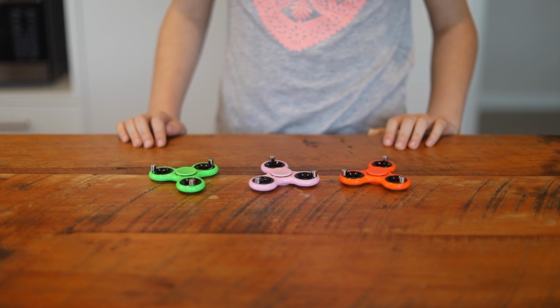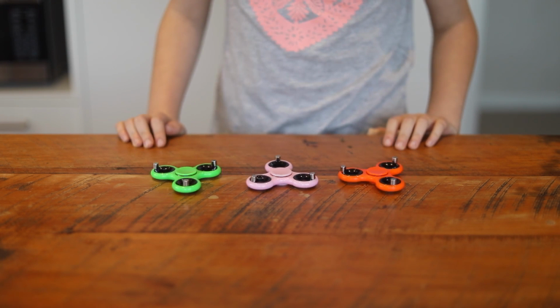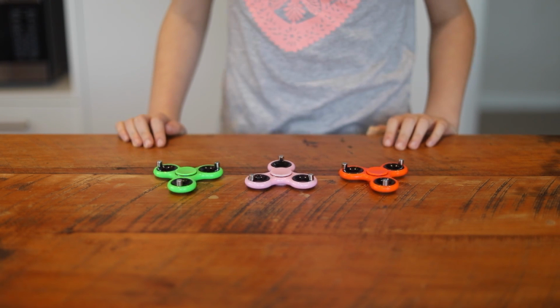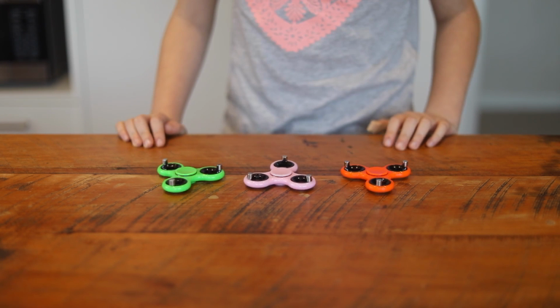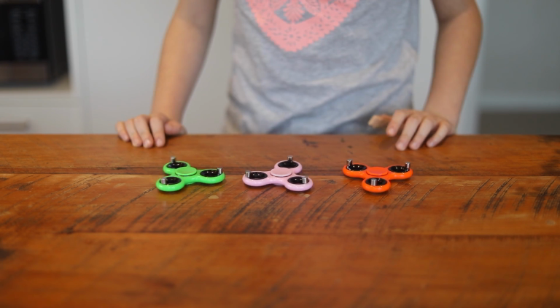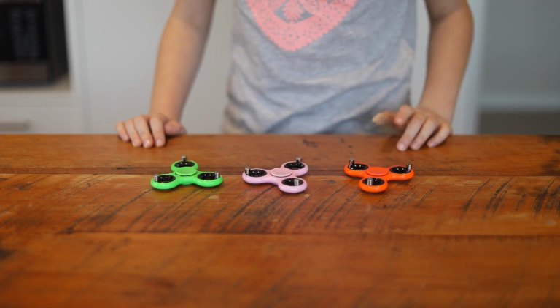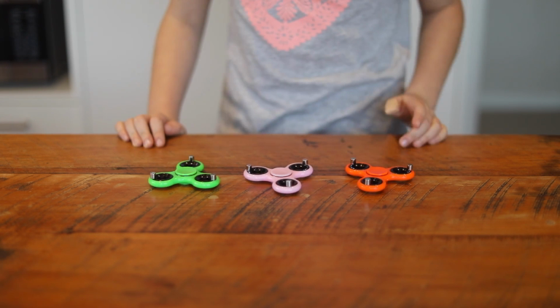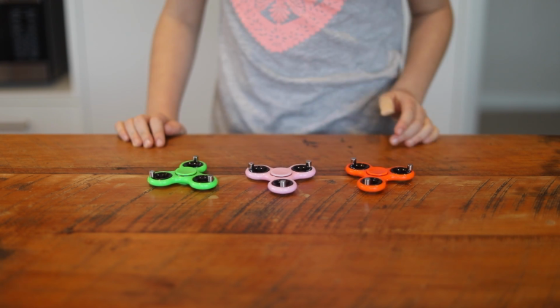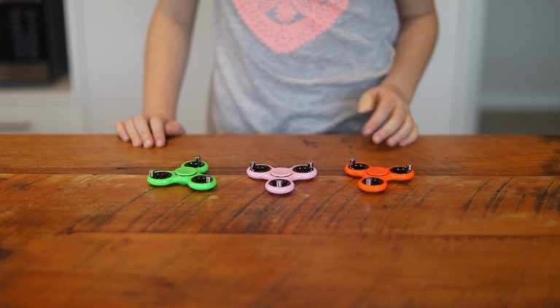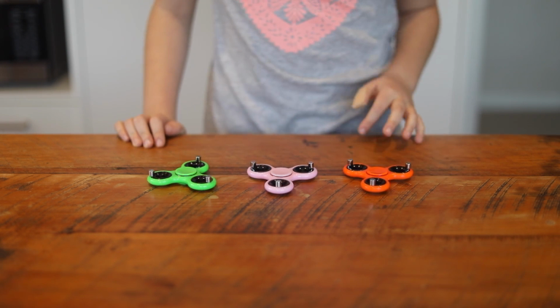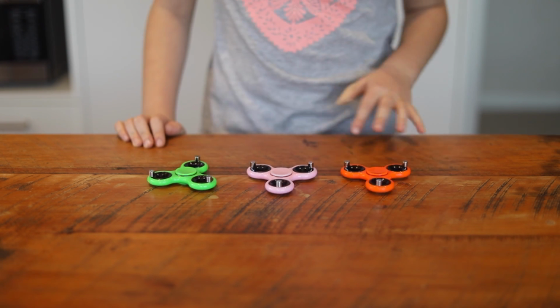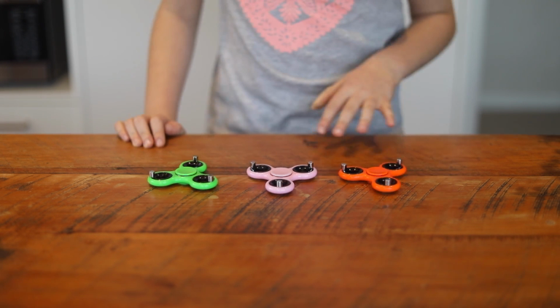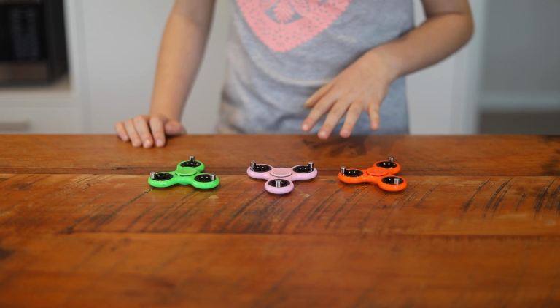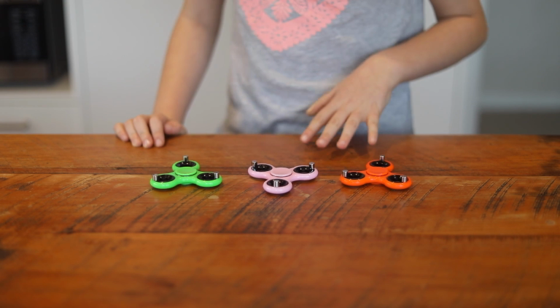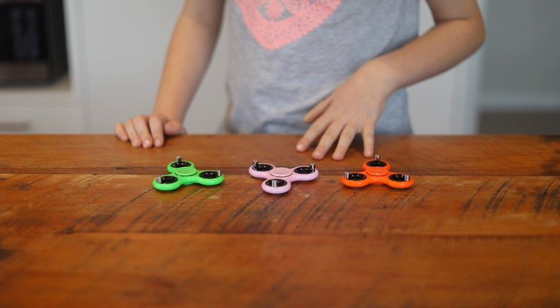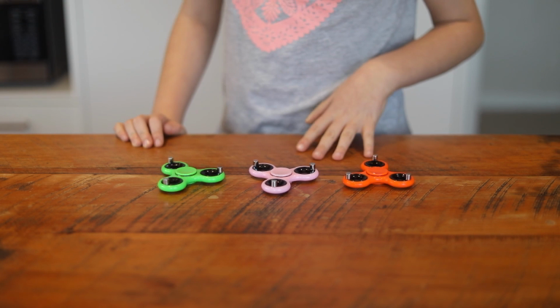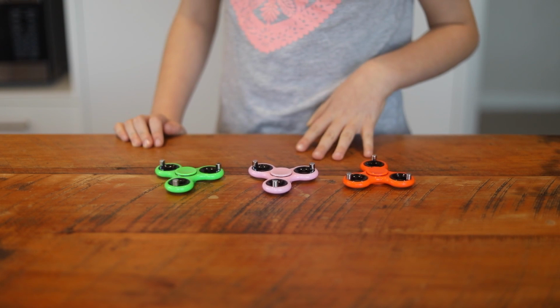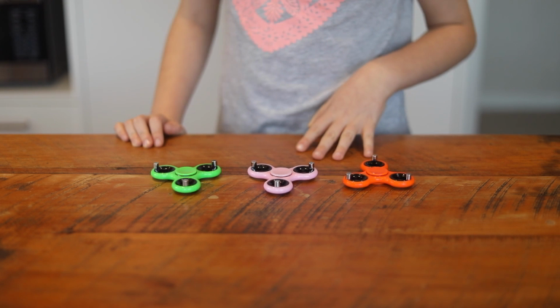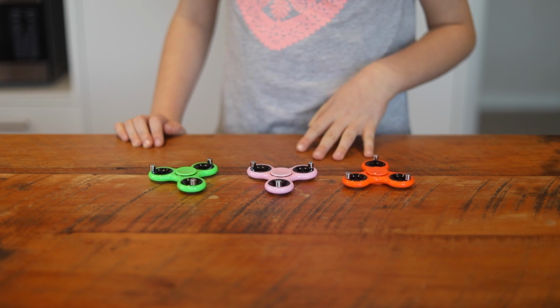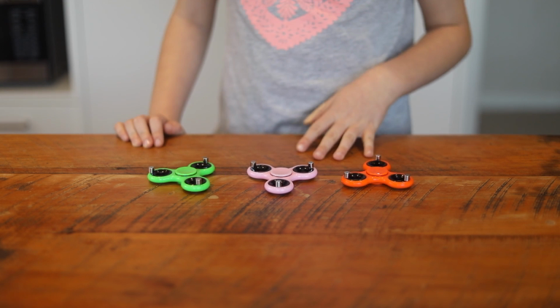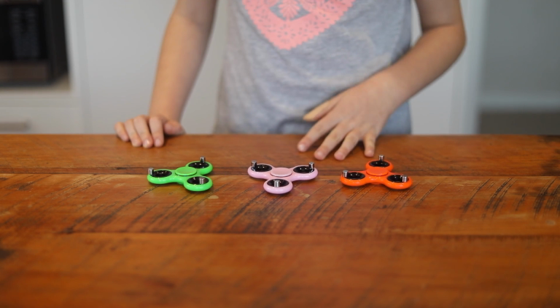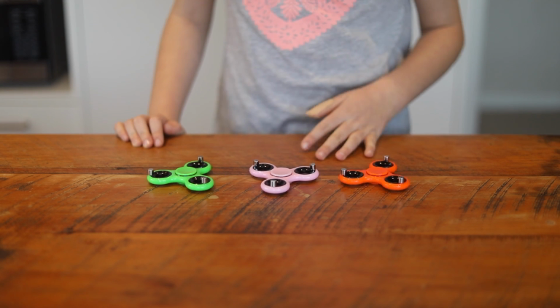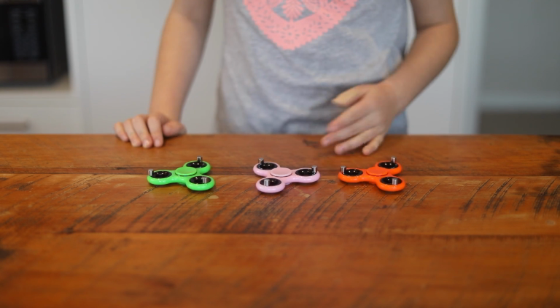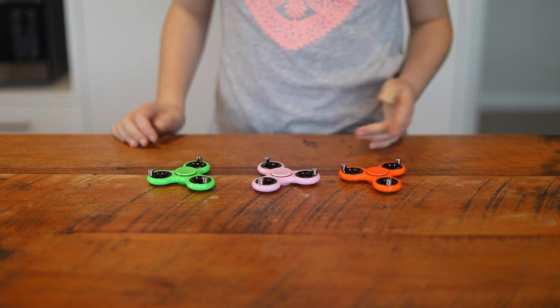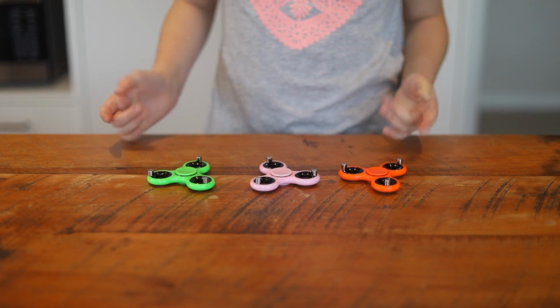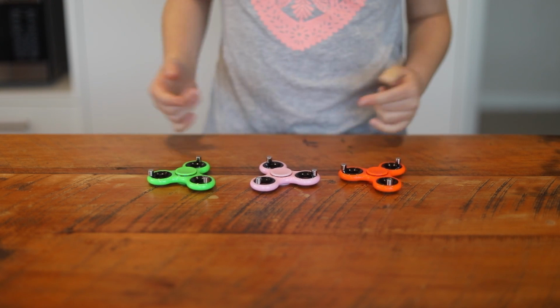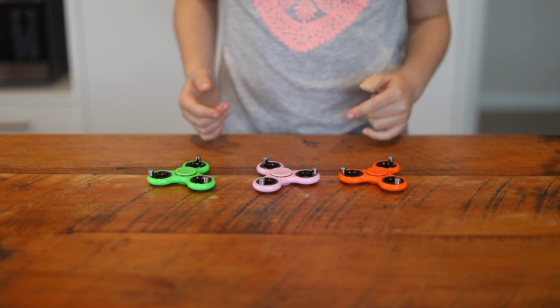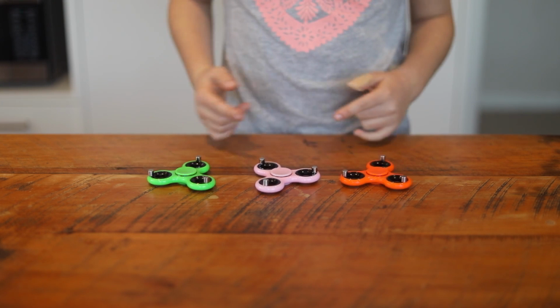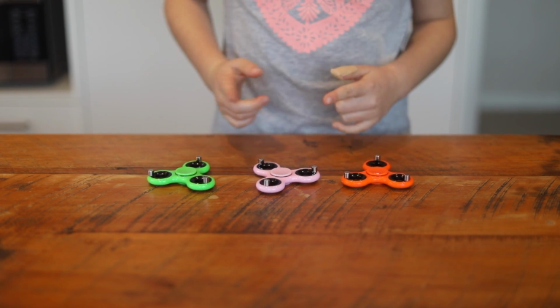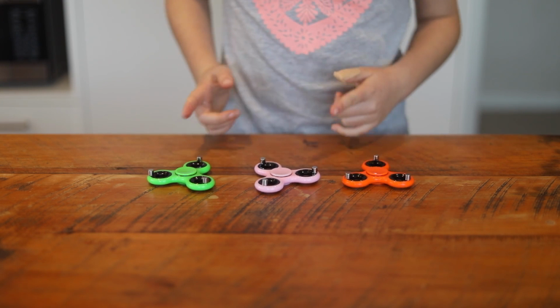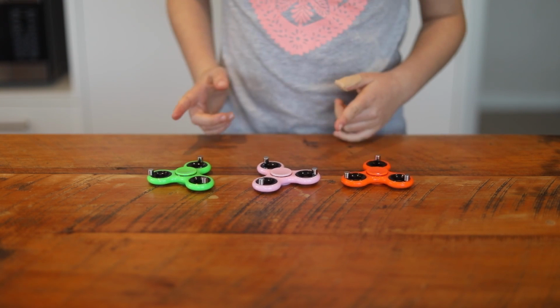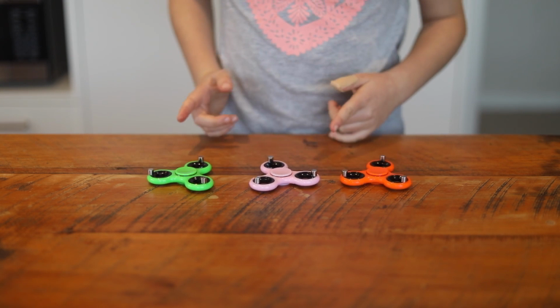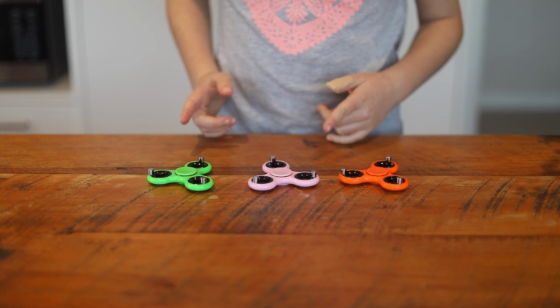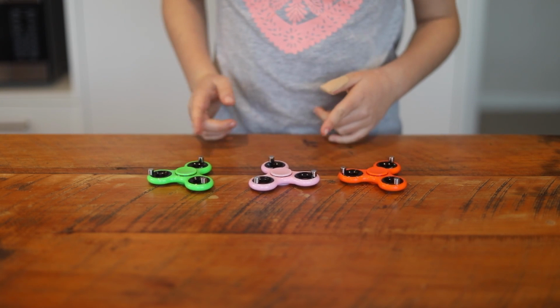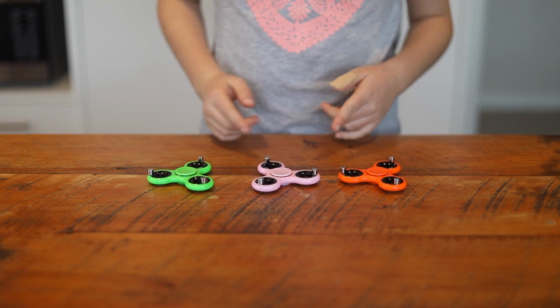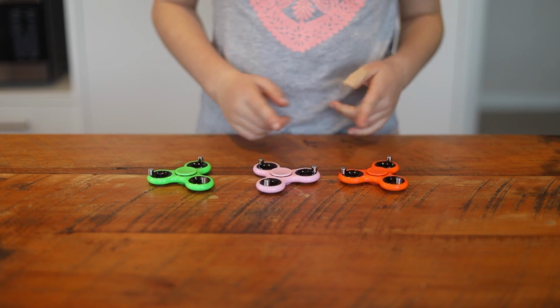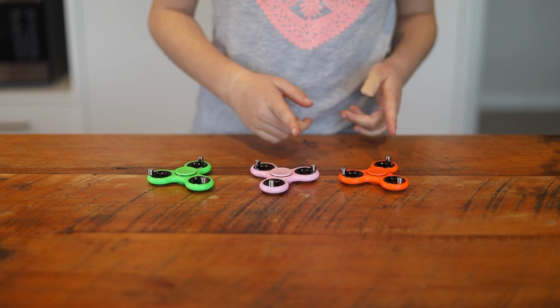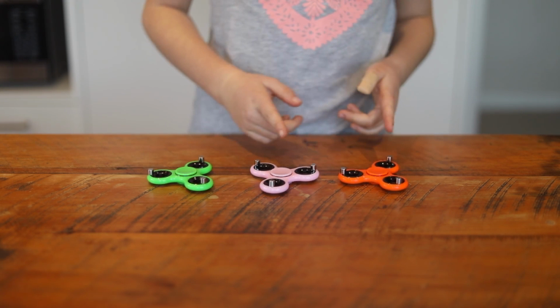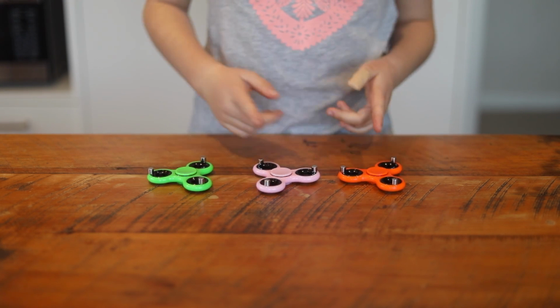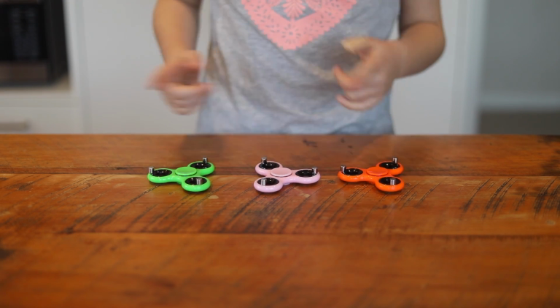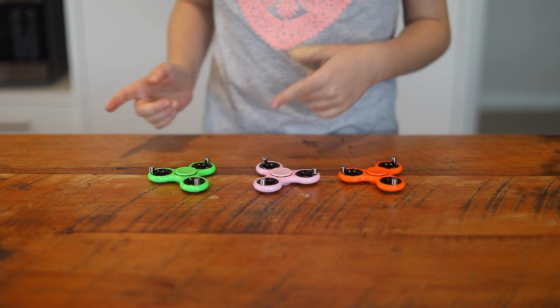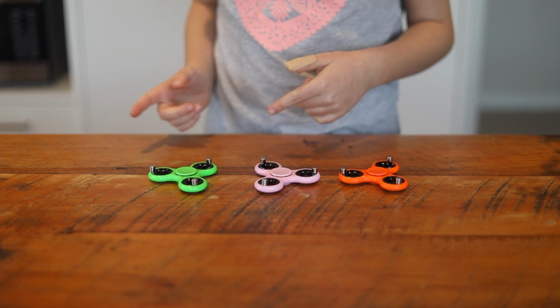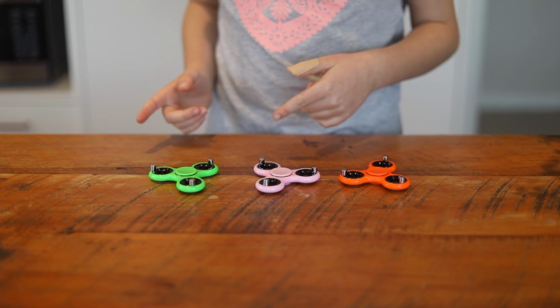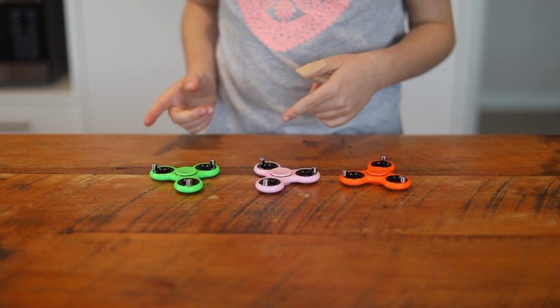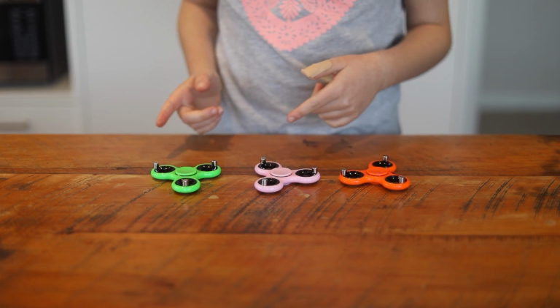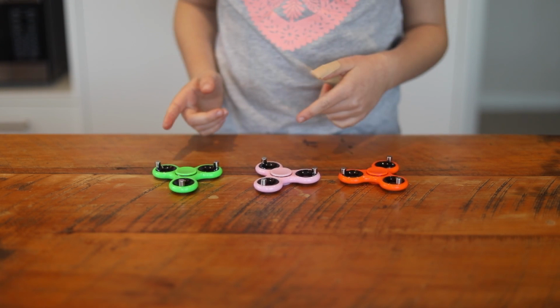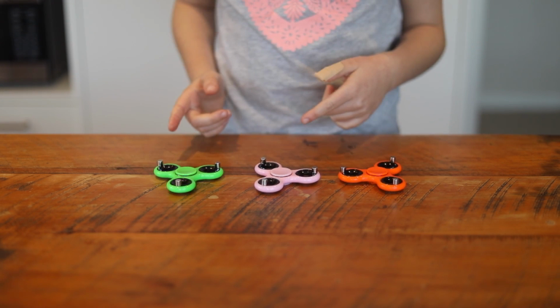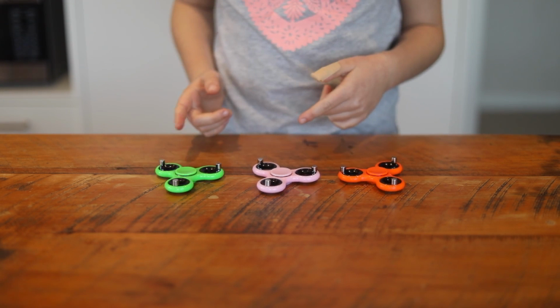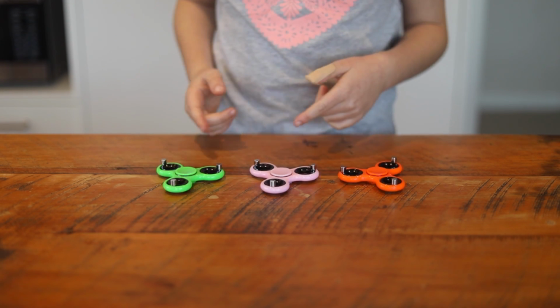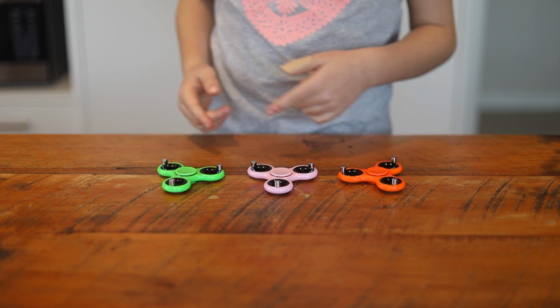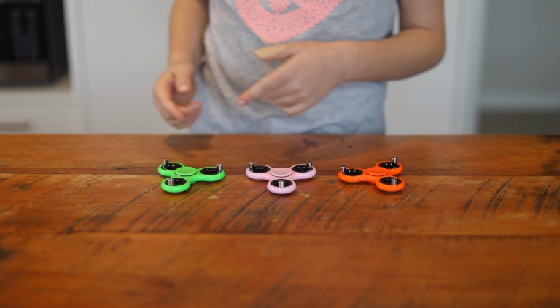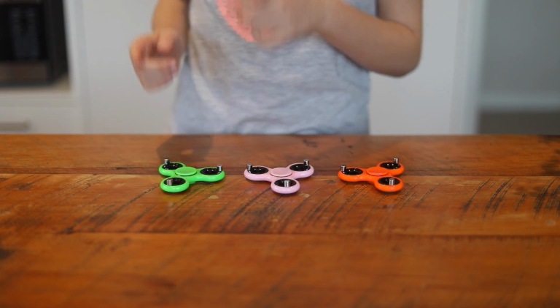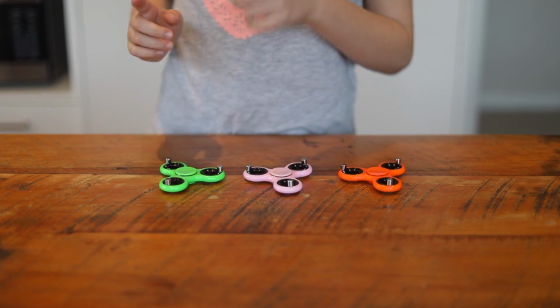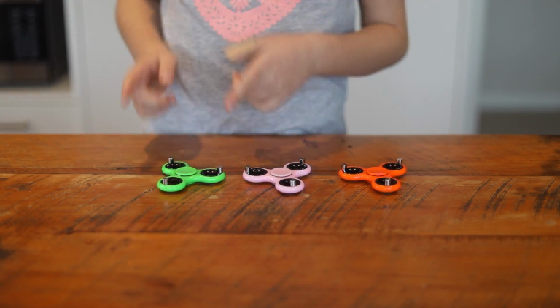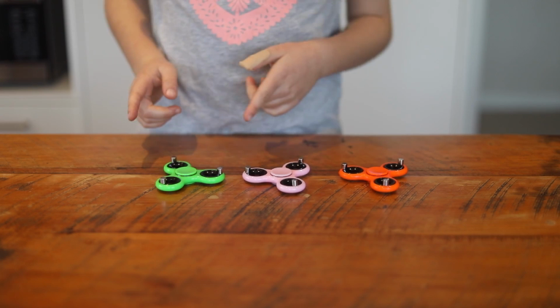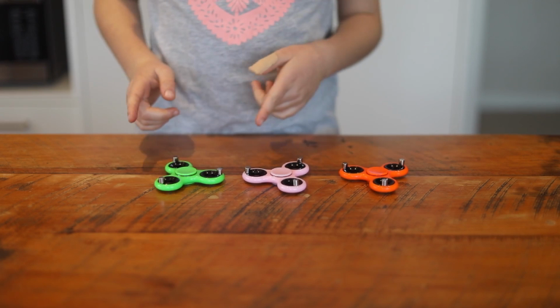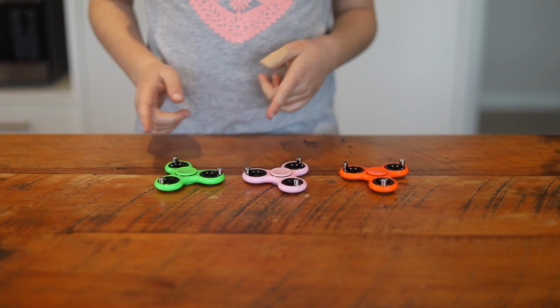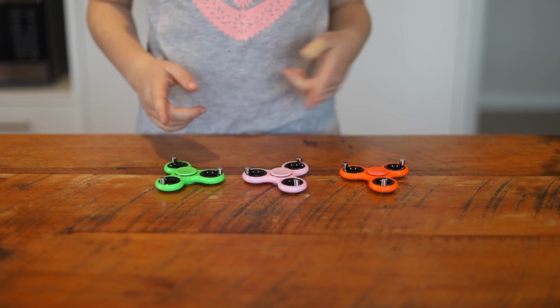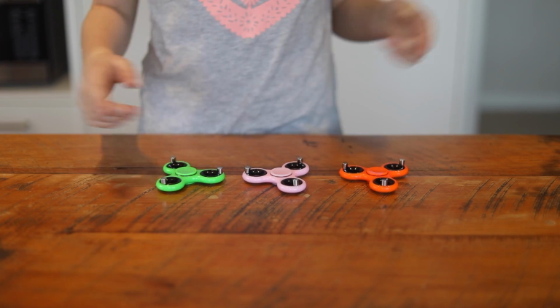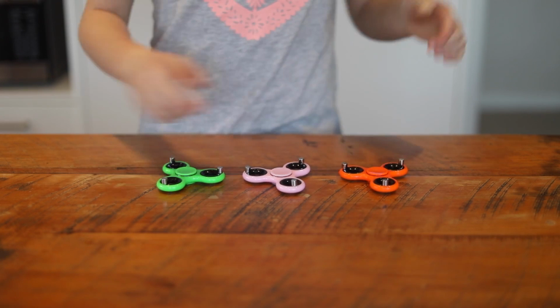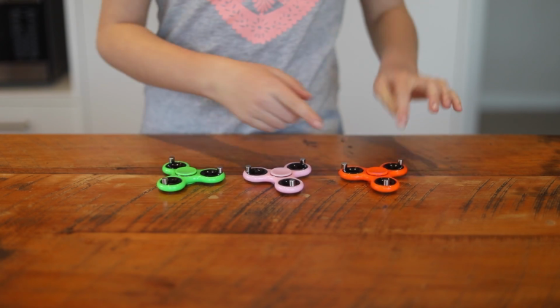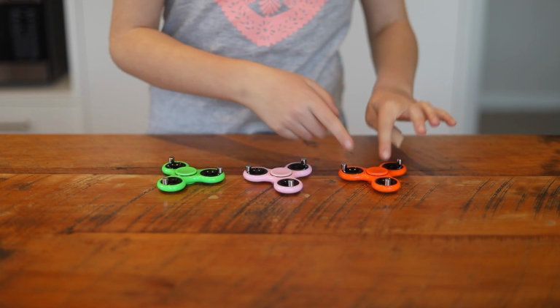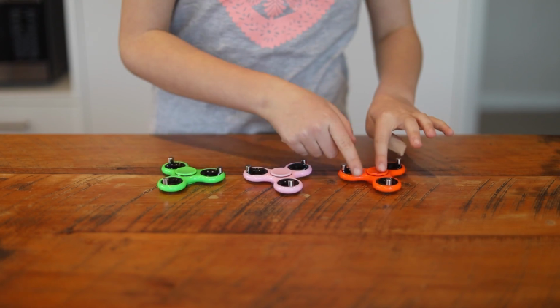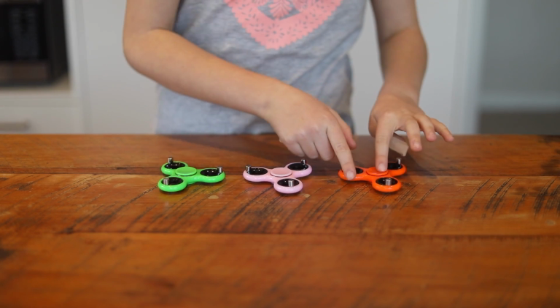Give this one a gentle spin. The magnets attract and repel each other, so when two get near they repel, sending this one in the other direction to do the same thing with the next one. And it just repeats.